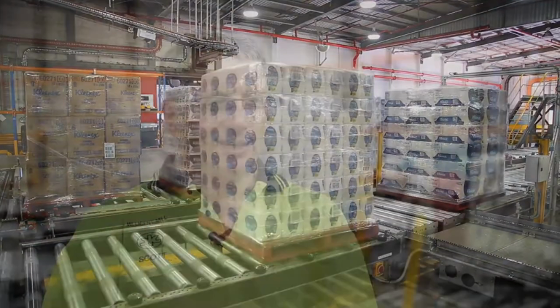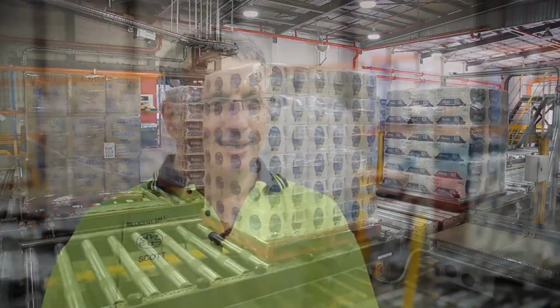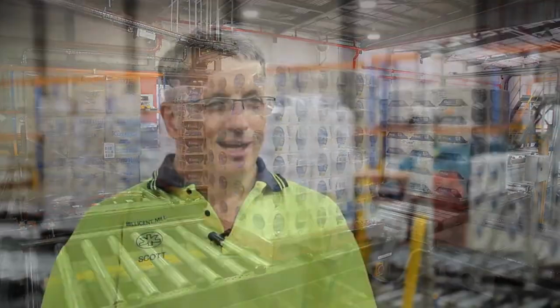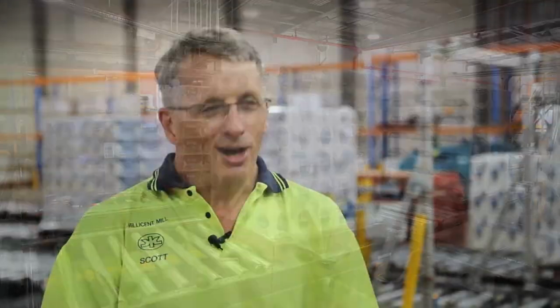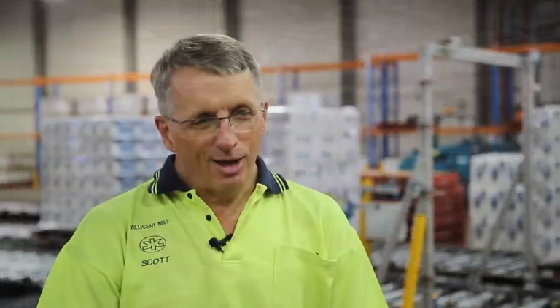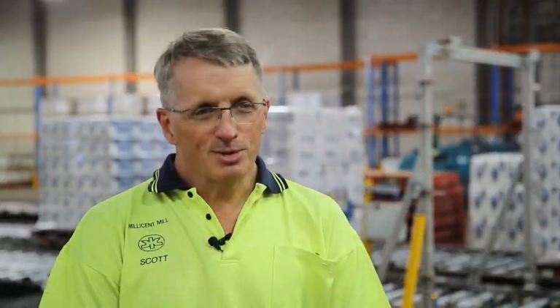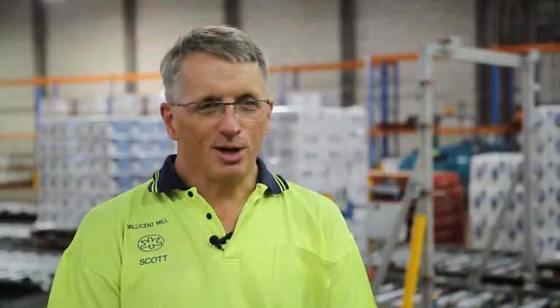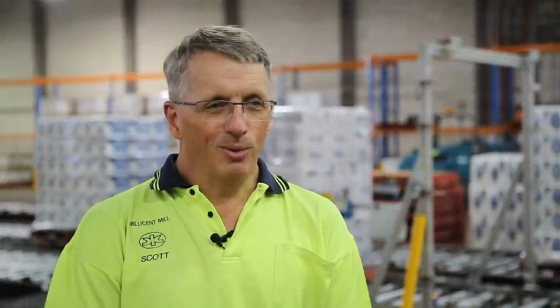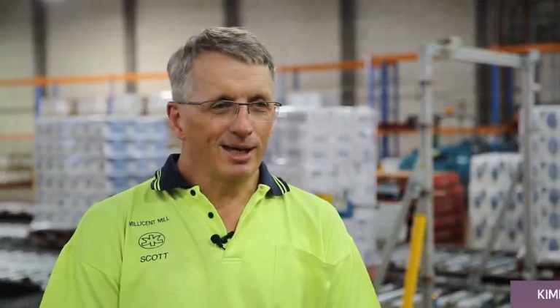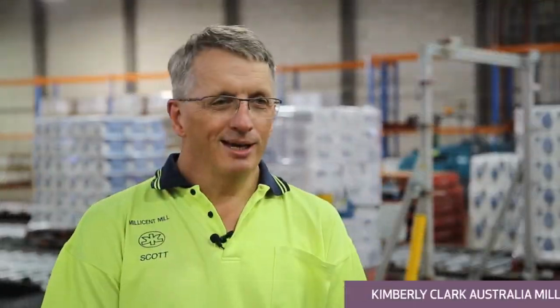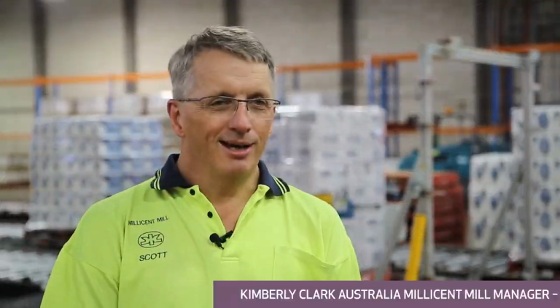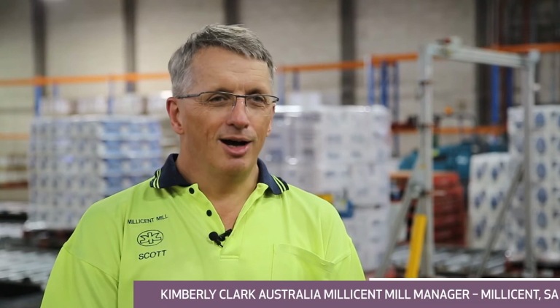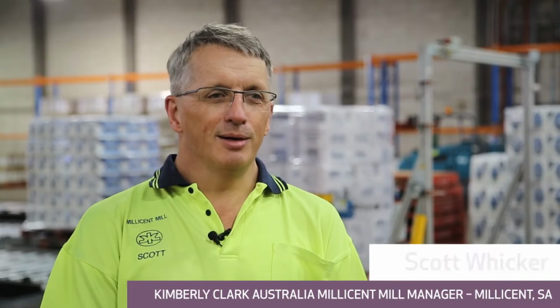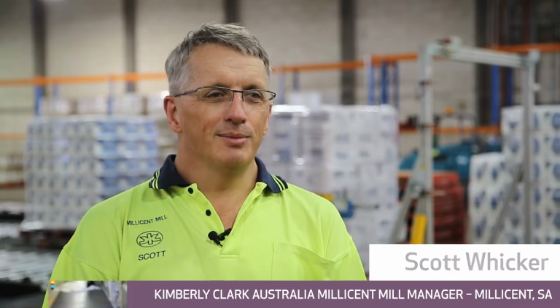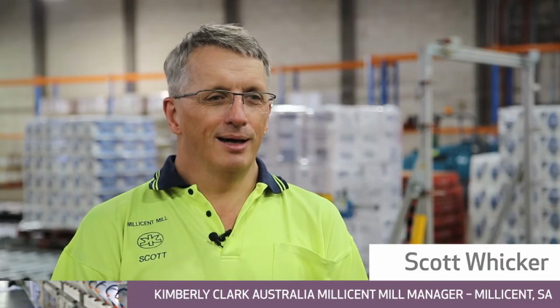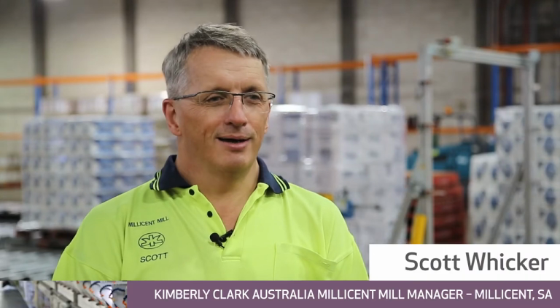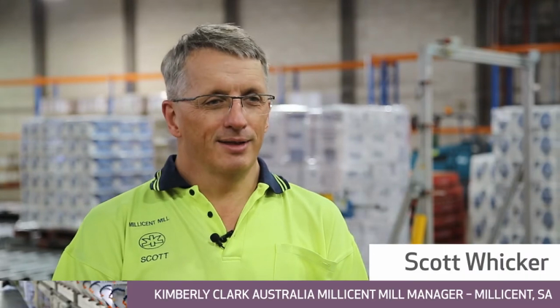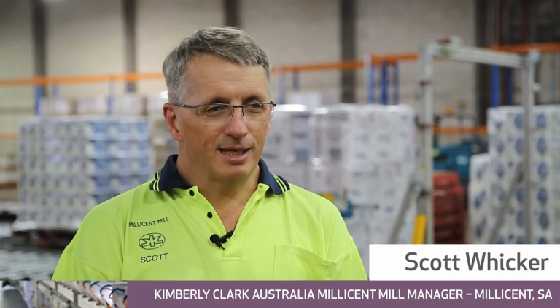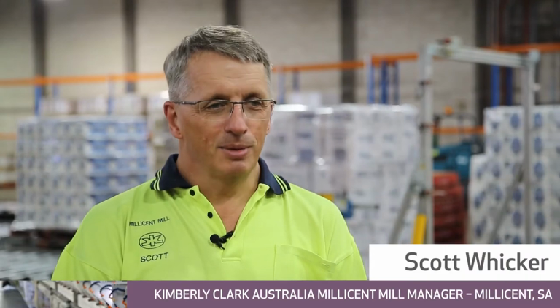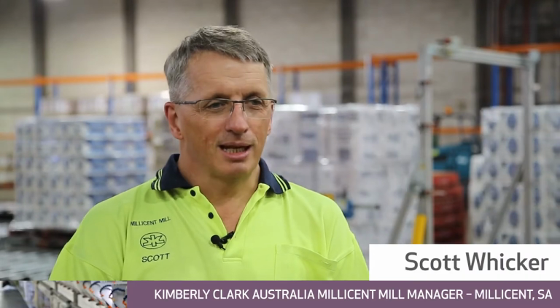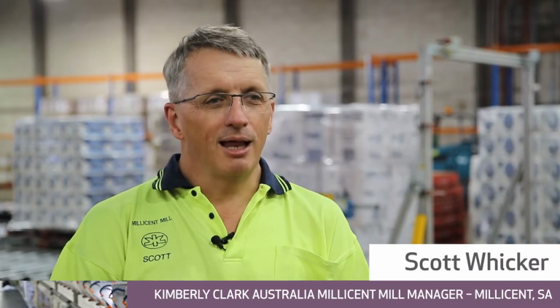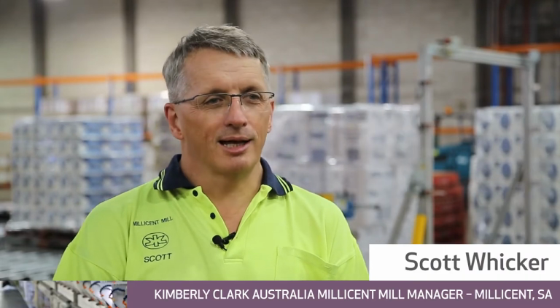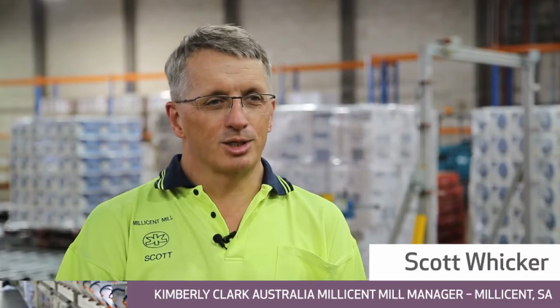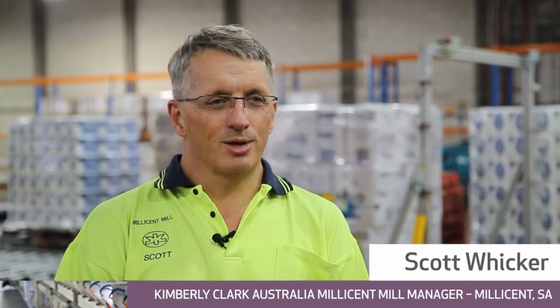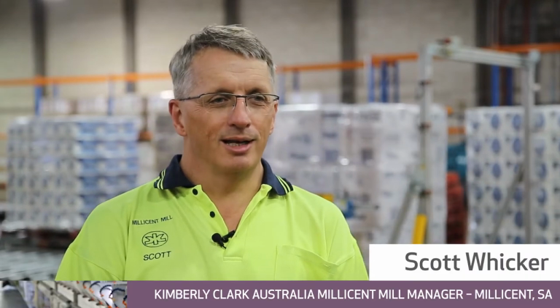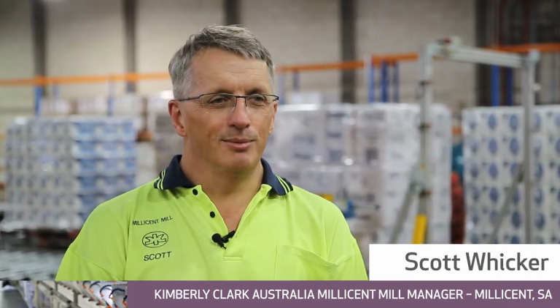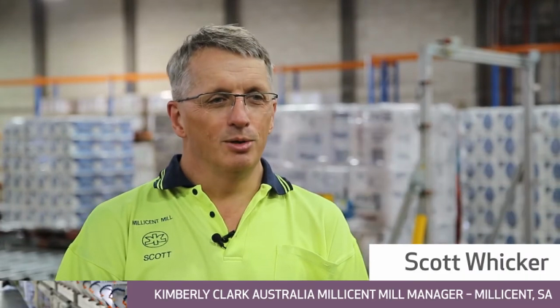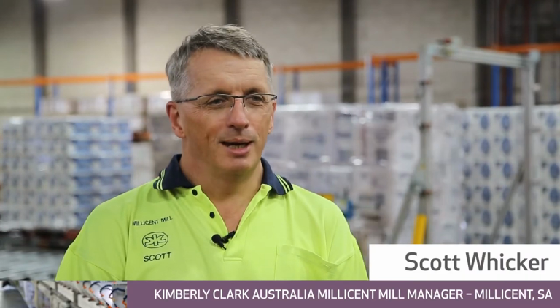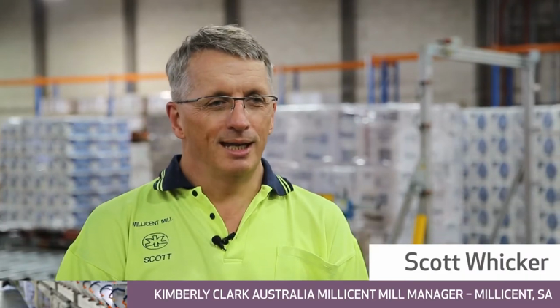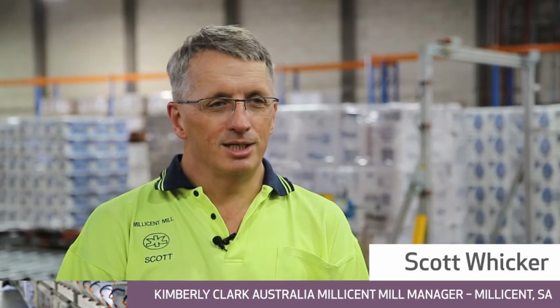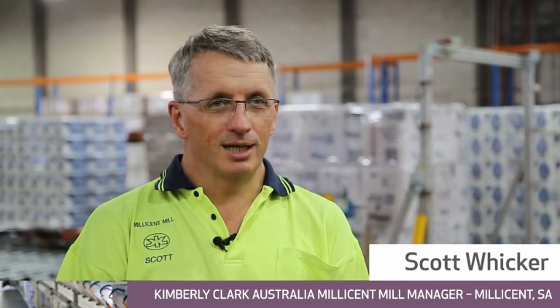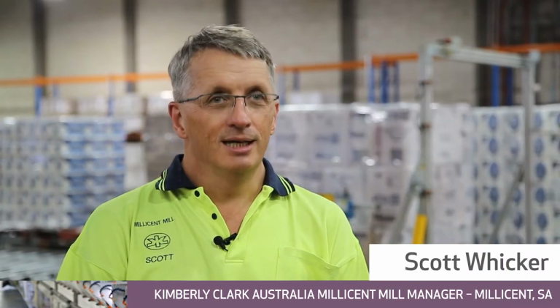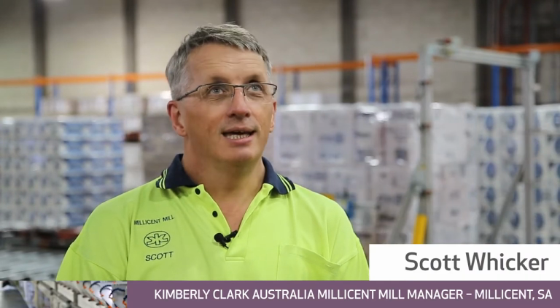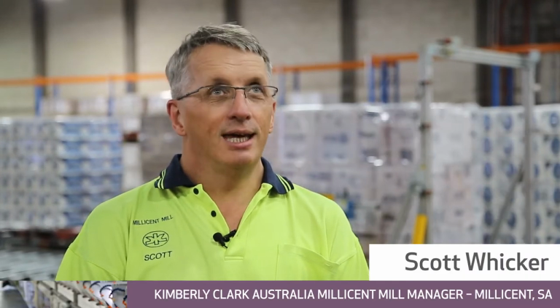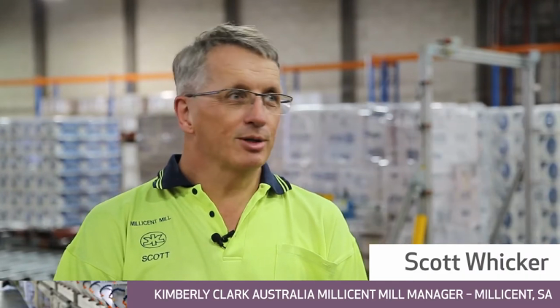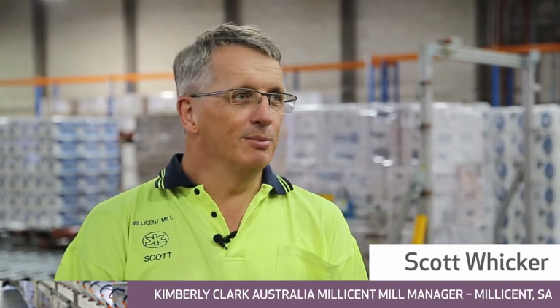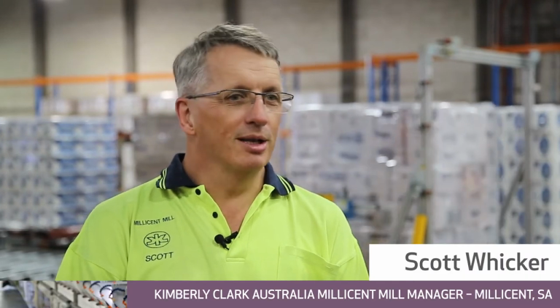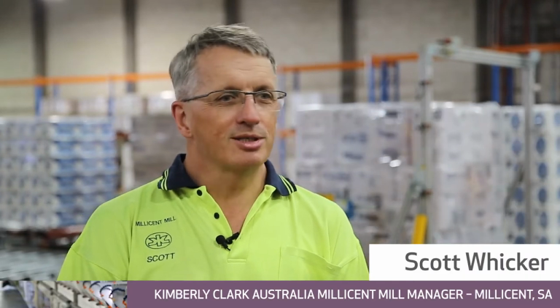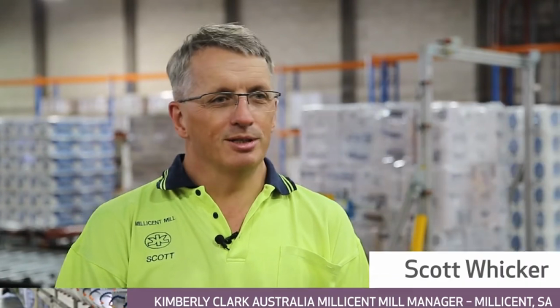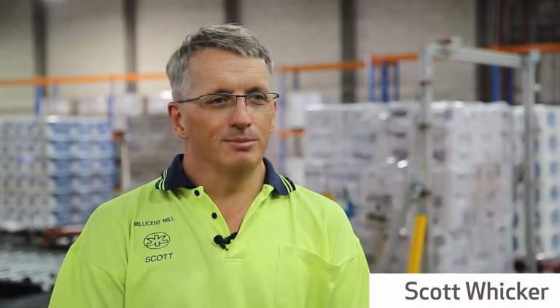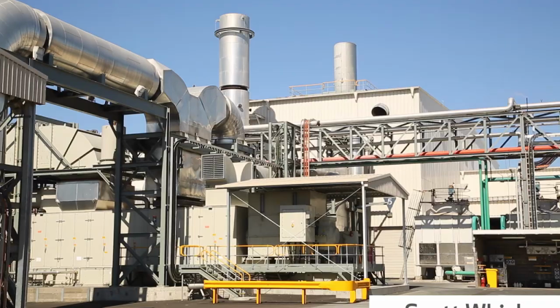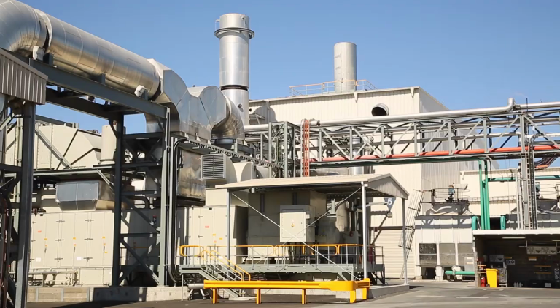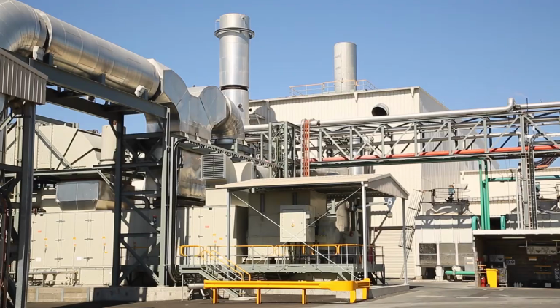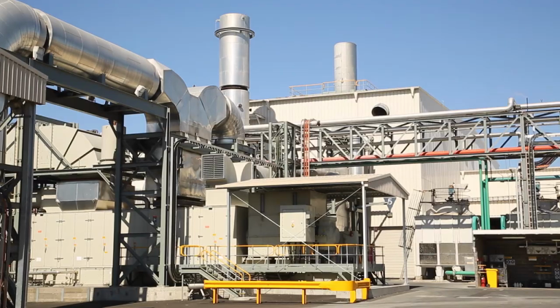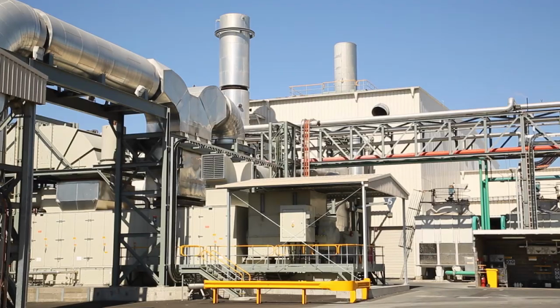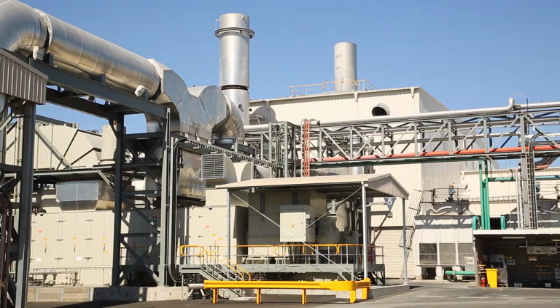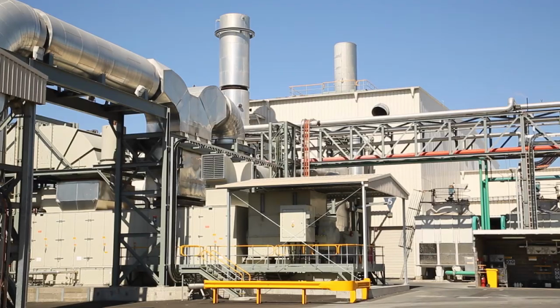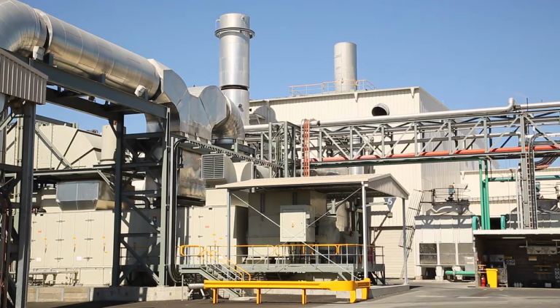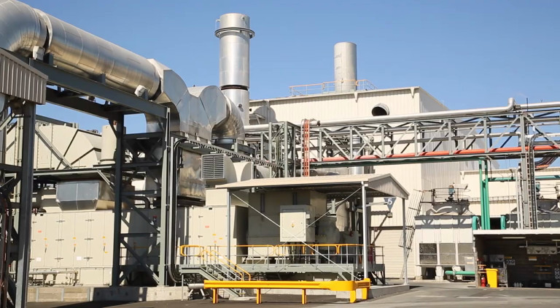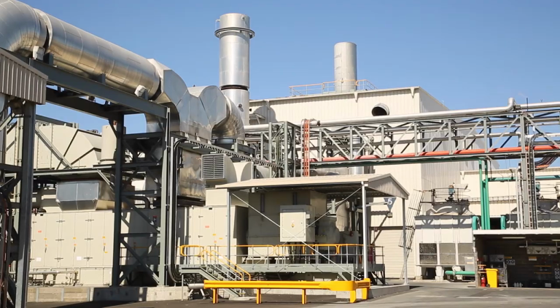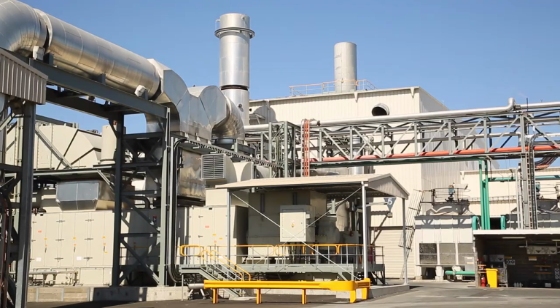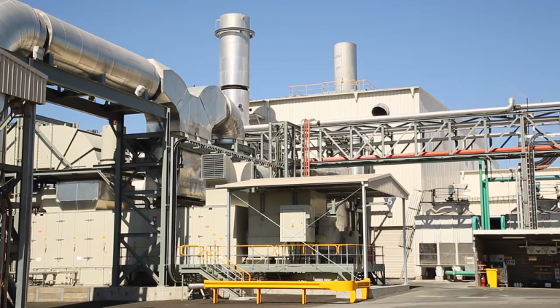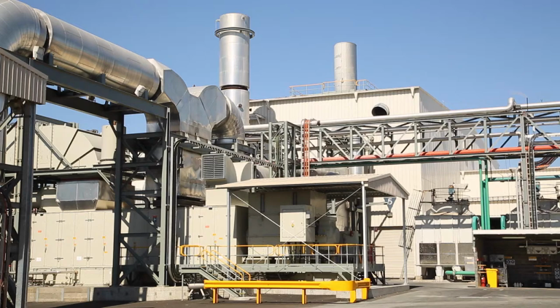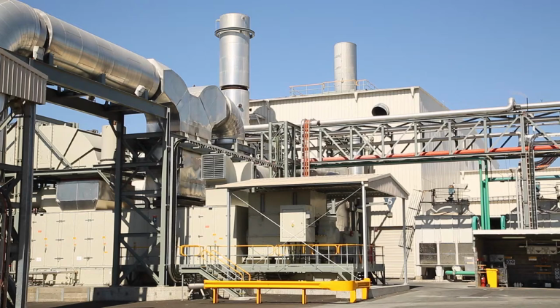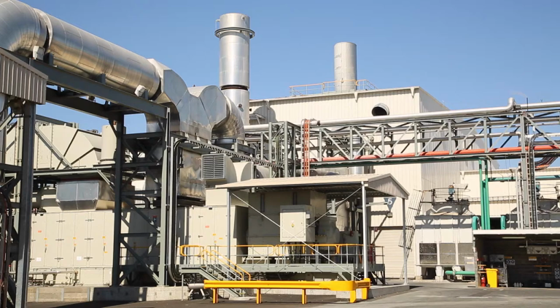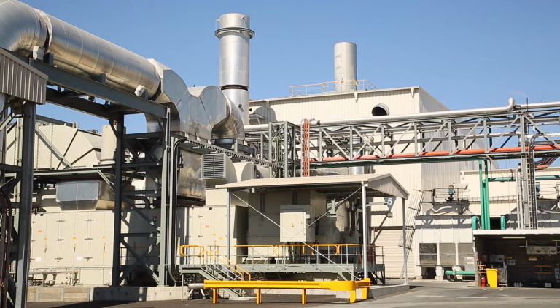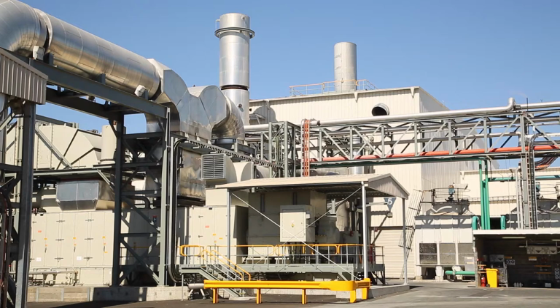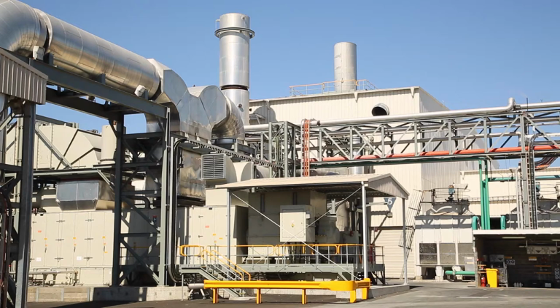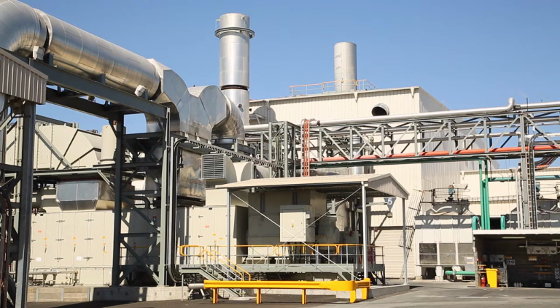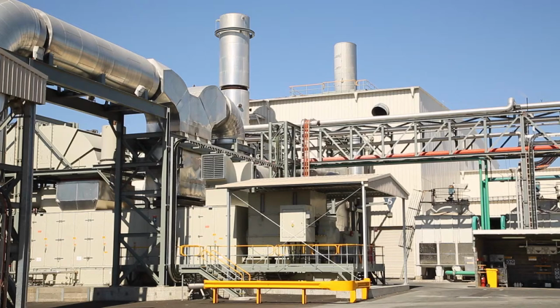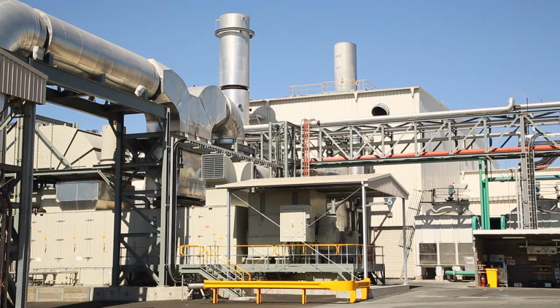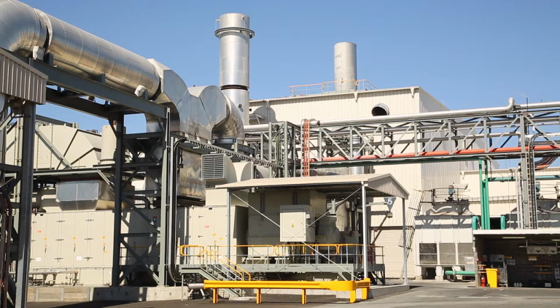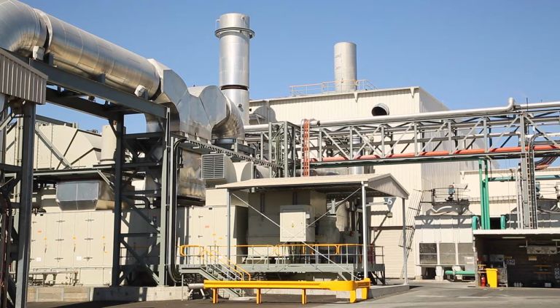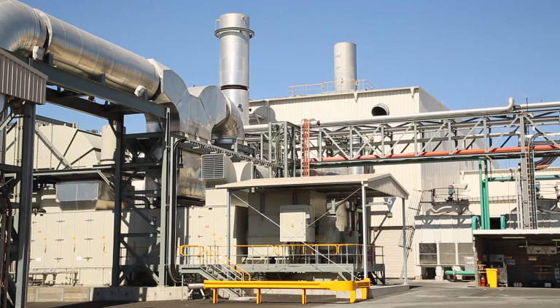Hi, I'm Scott Wicker. I'm the Kimberley Clark Australia Mill Manager here at the Millicent Mill in the Limestone Coast in South Australia.